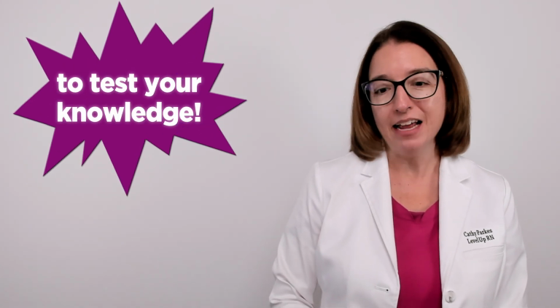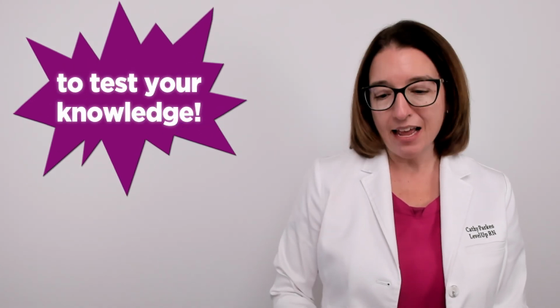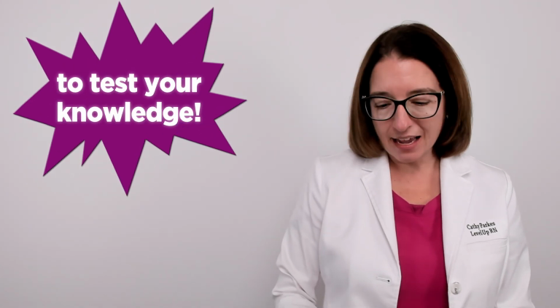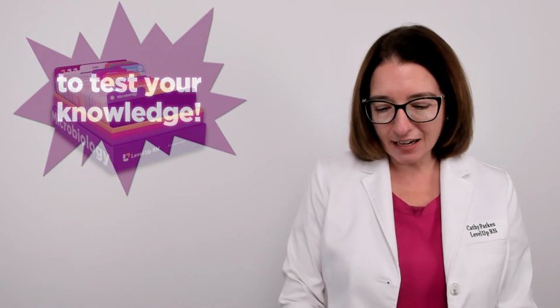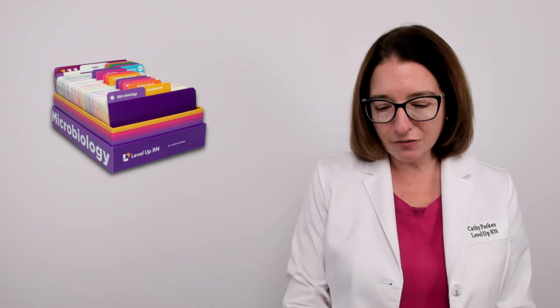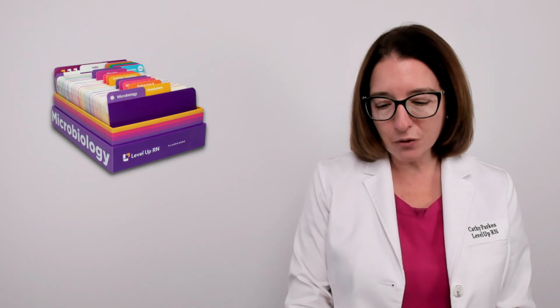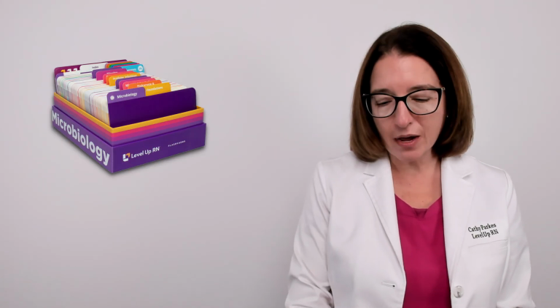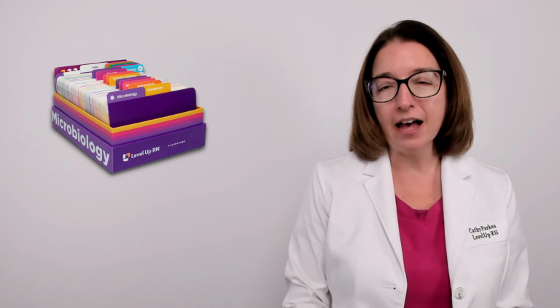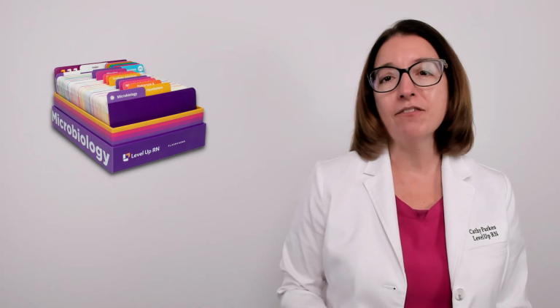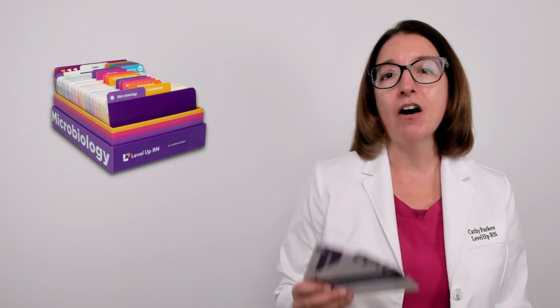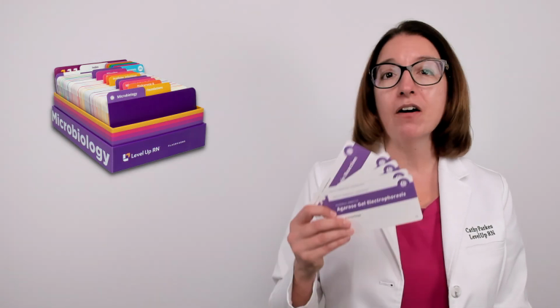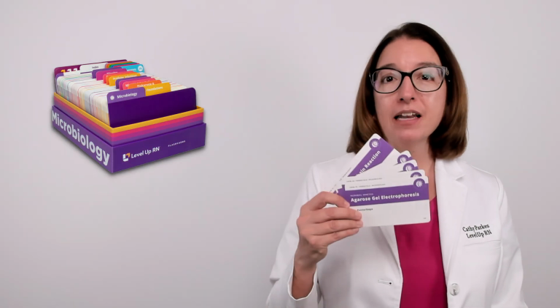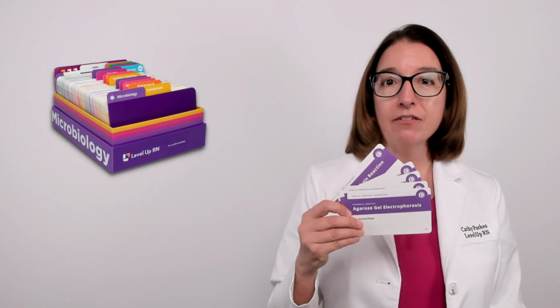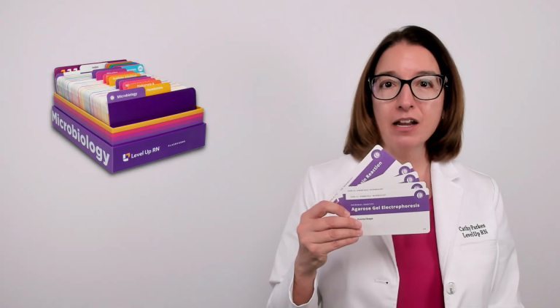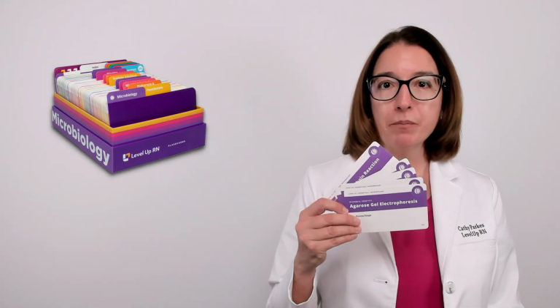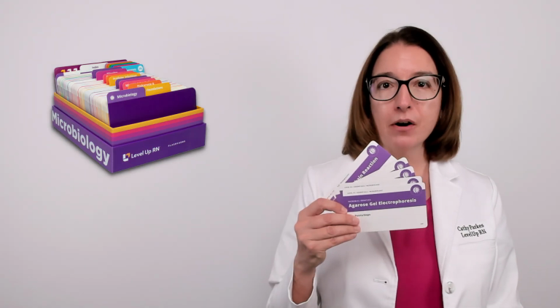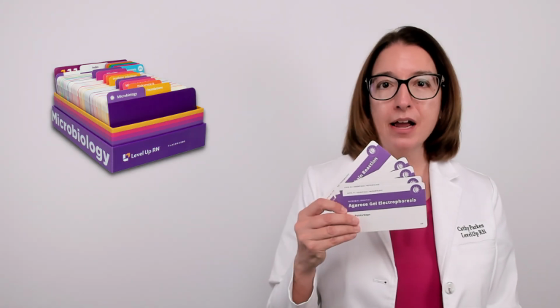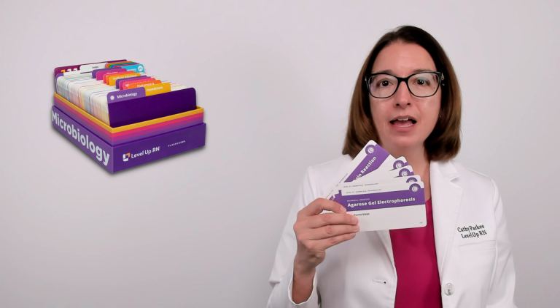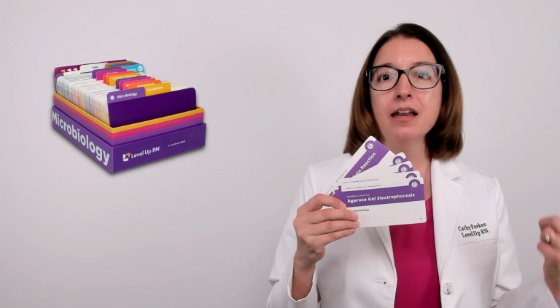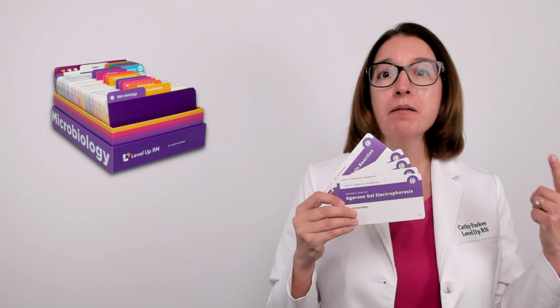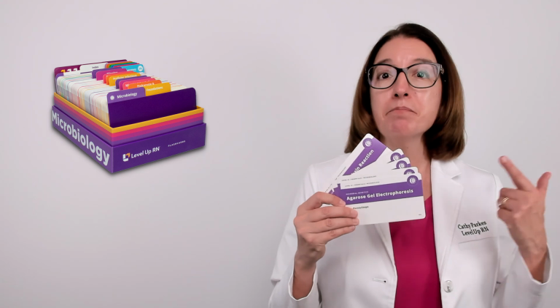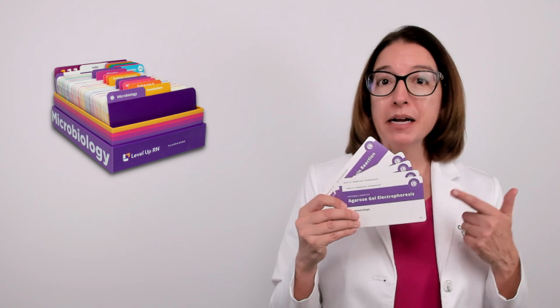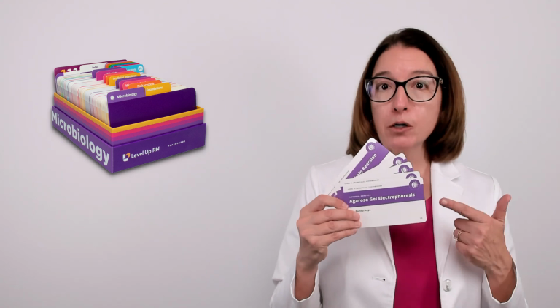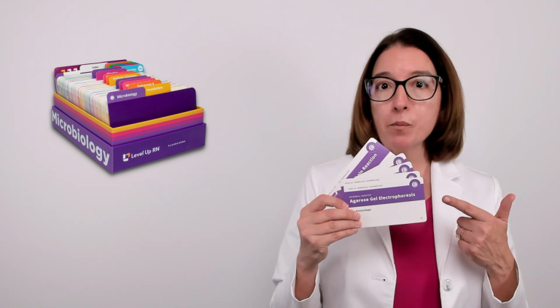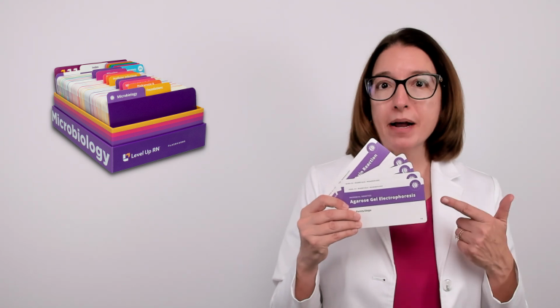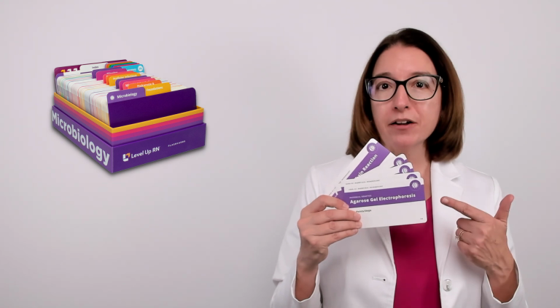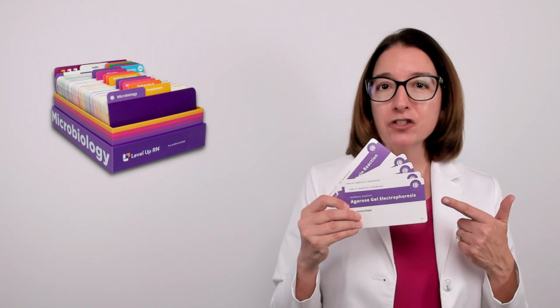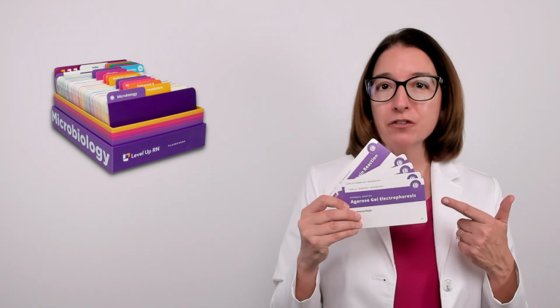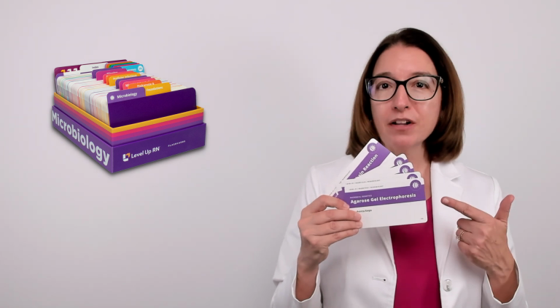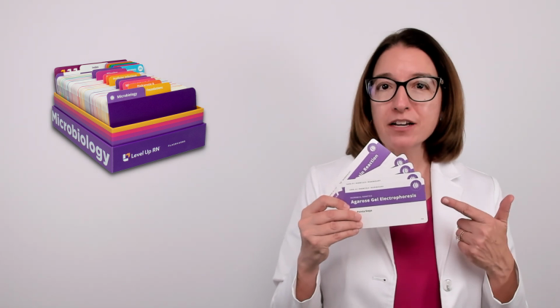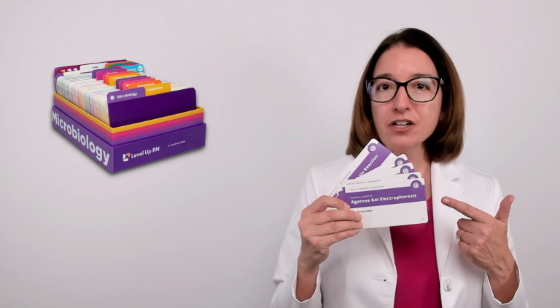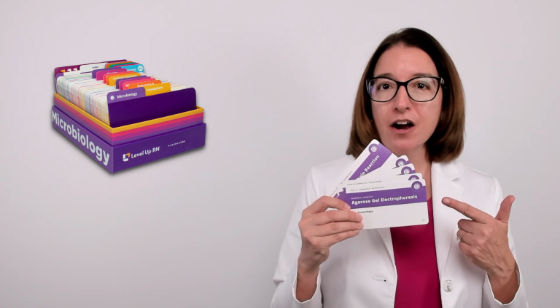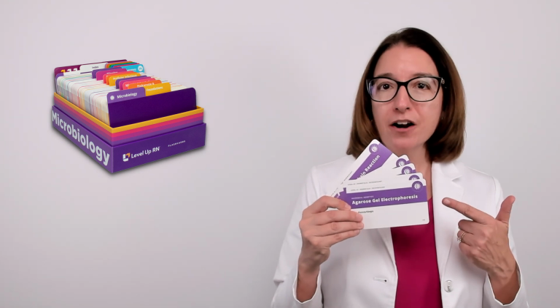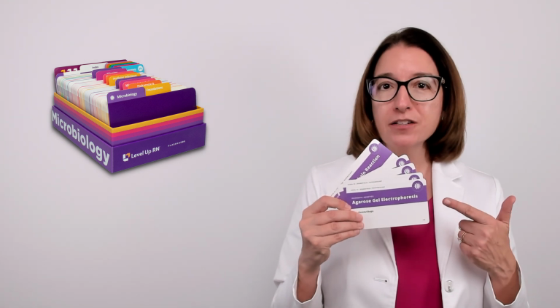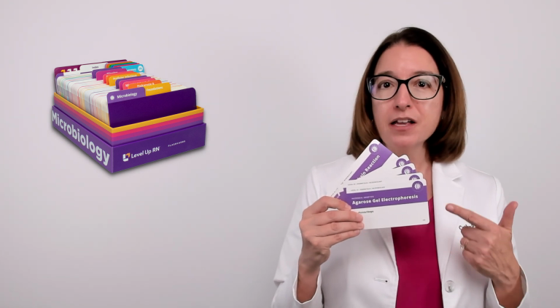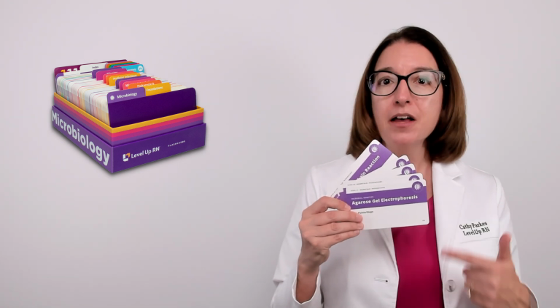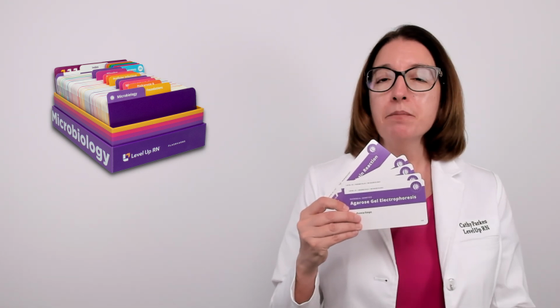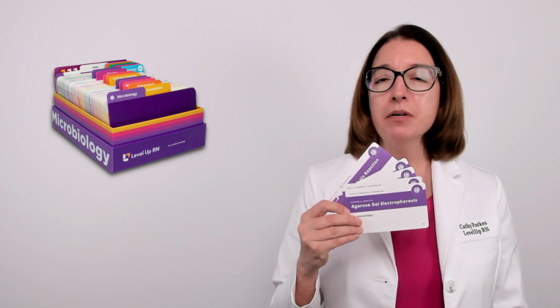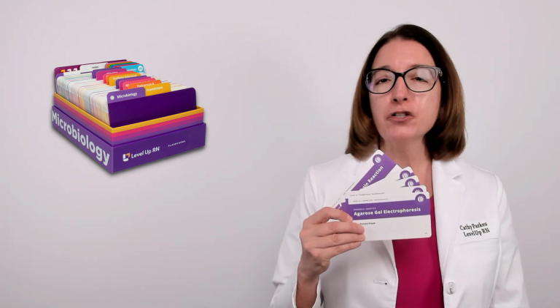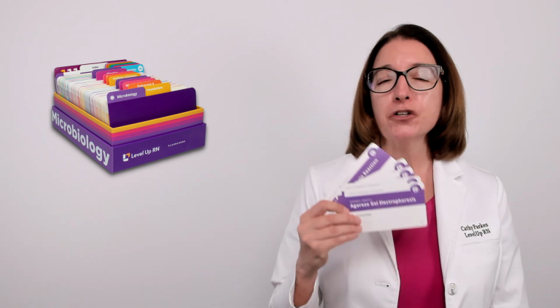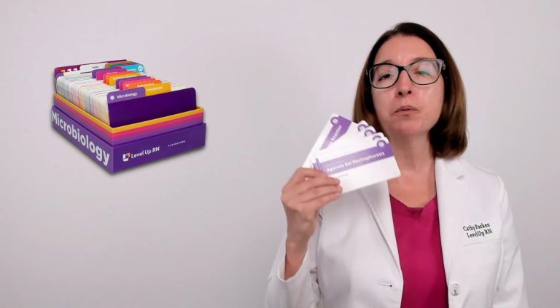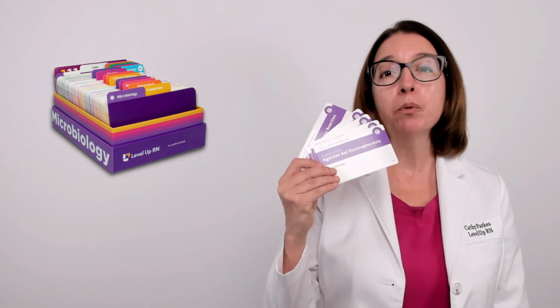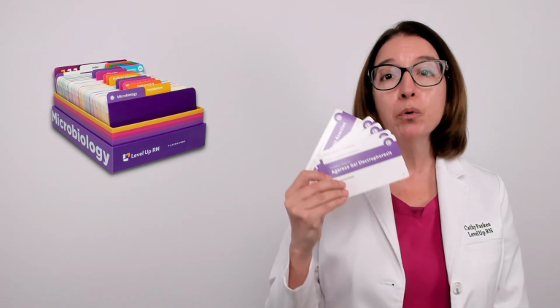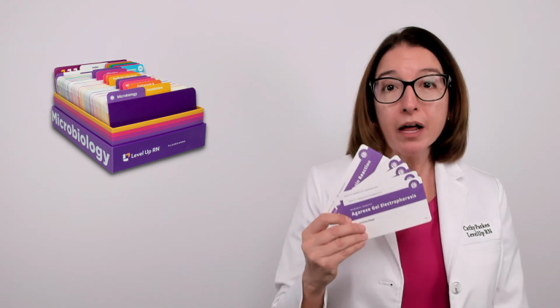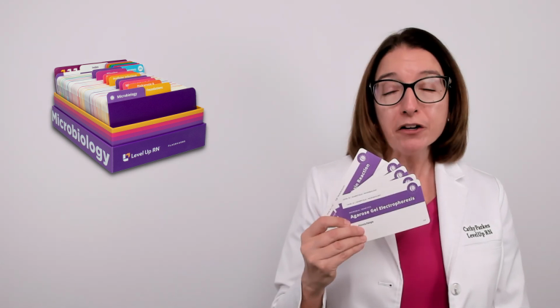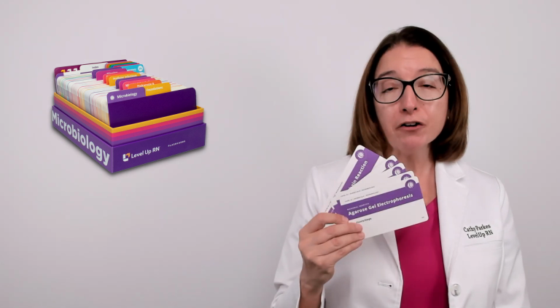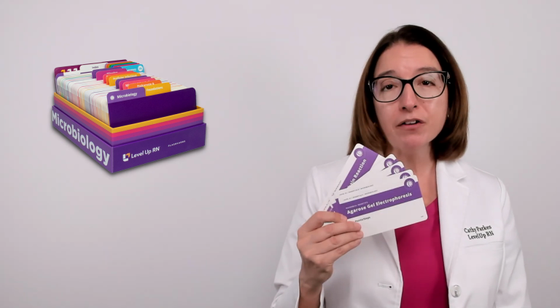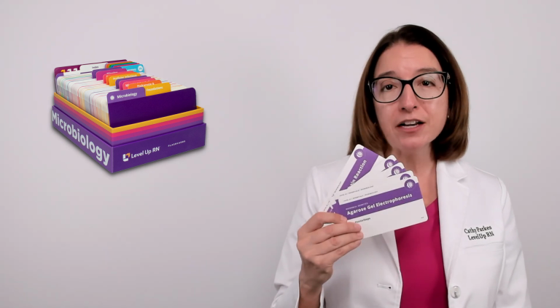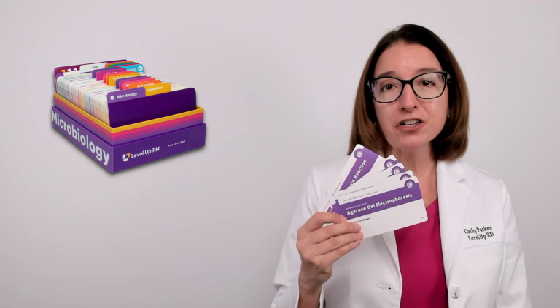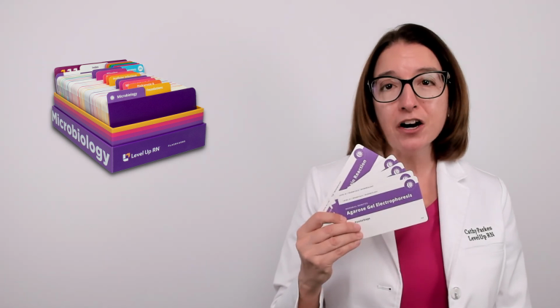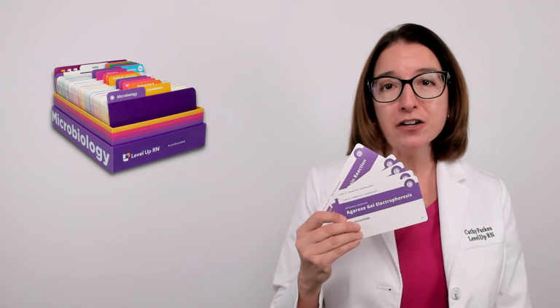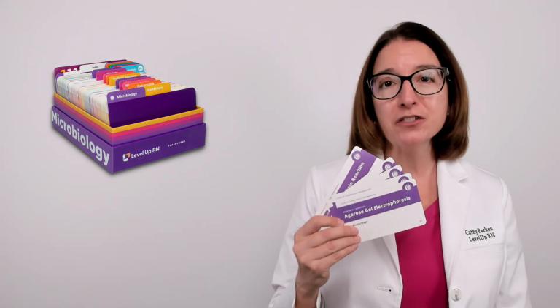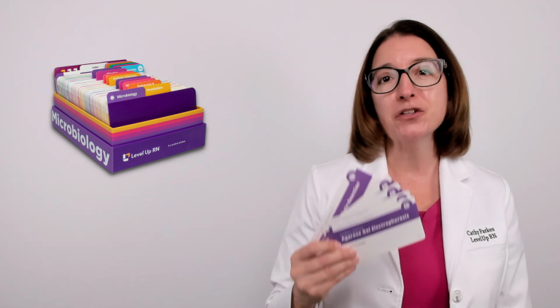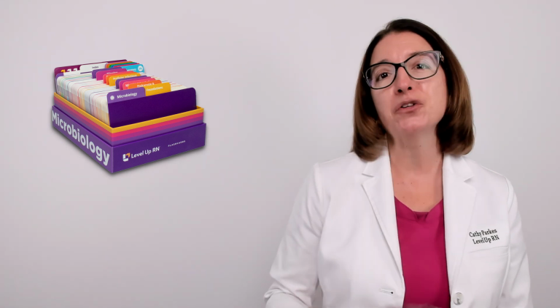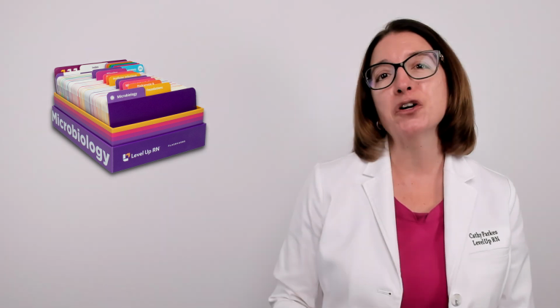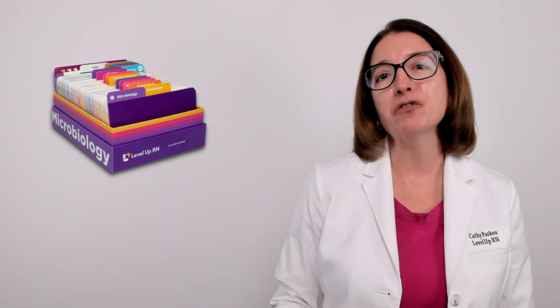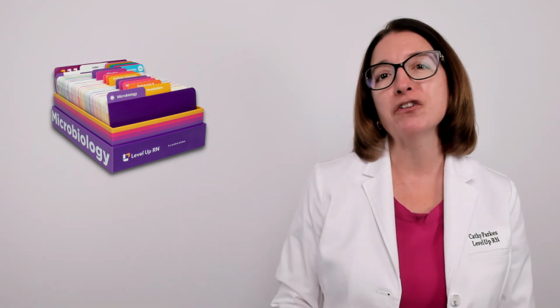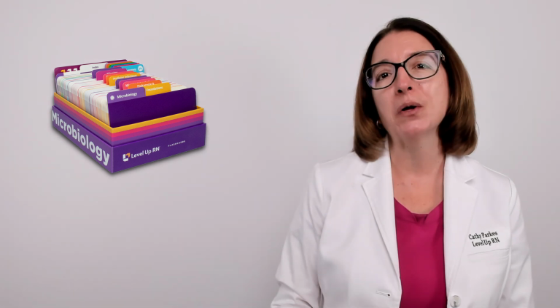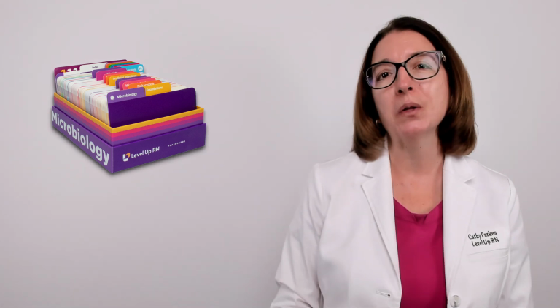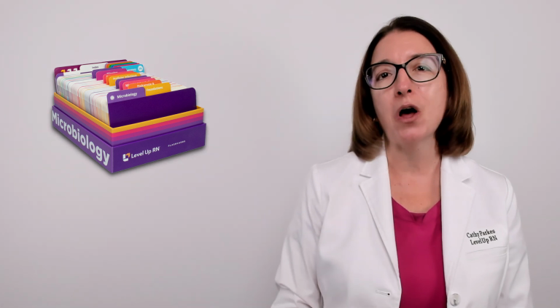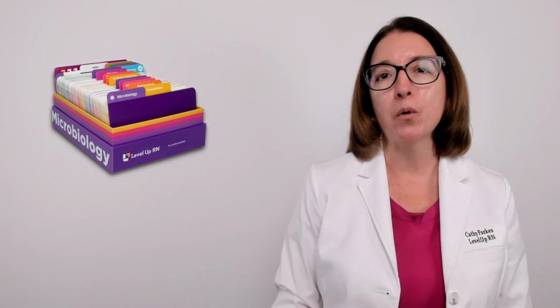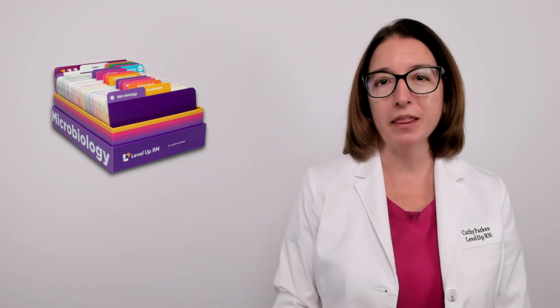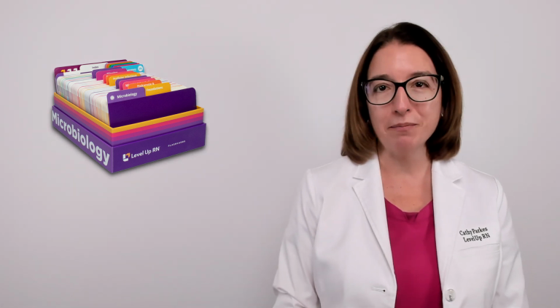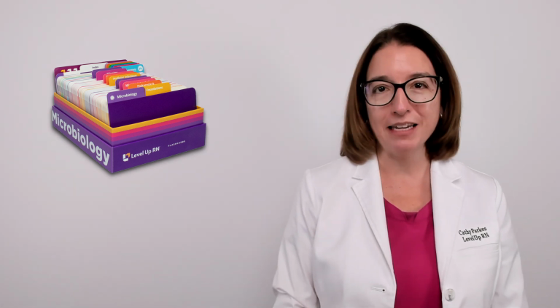And if you have our Level Up RN Microbiology flashcards, be sure to pull out your flashcards so you can follow along with me.